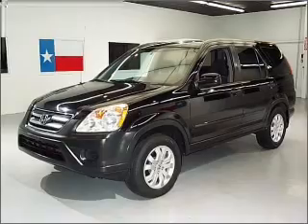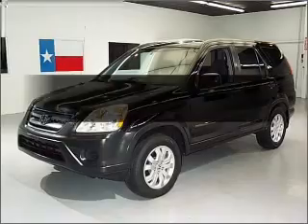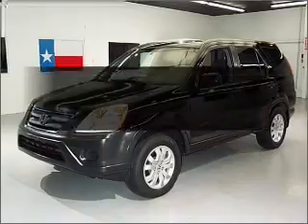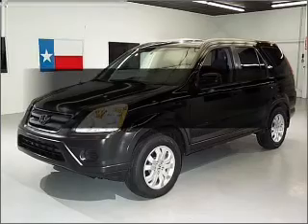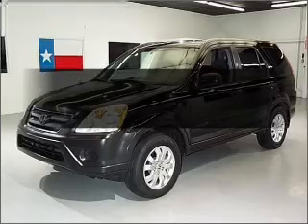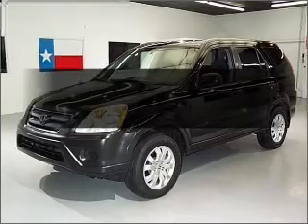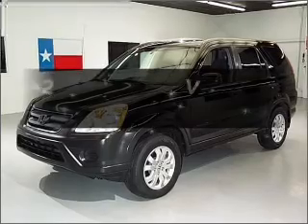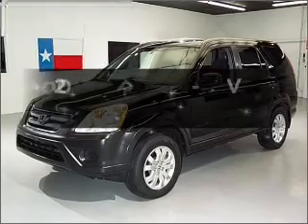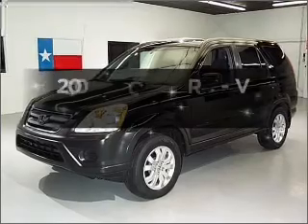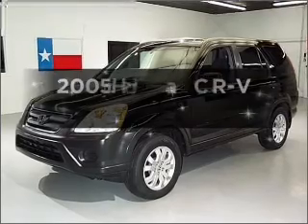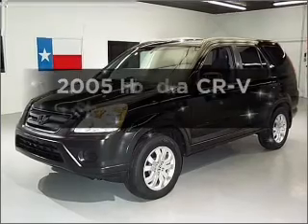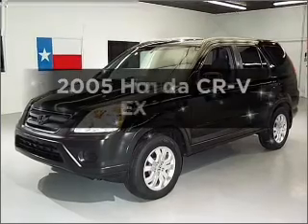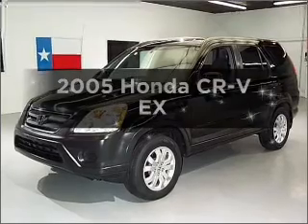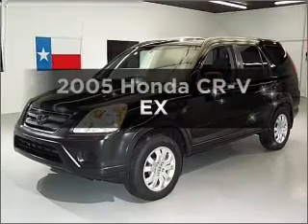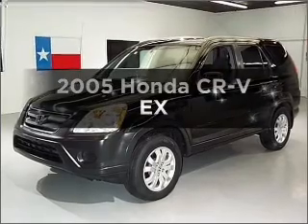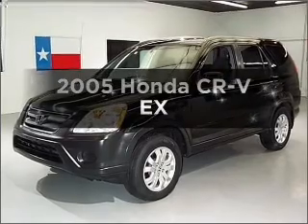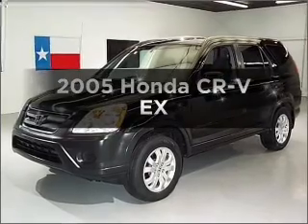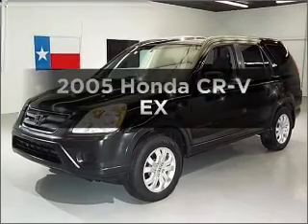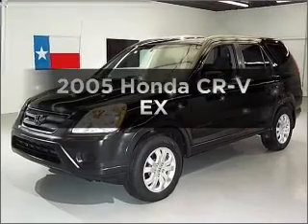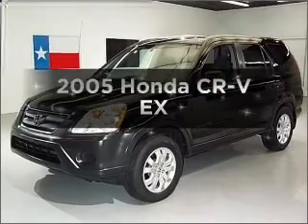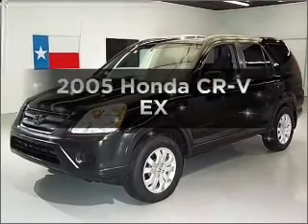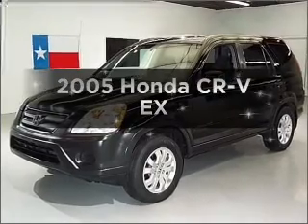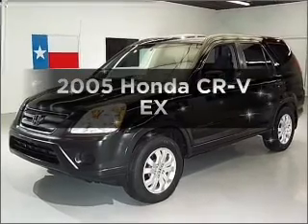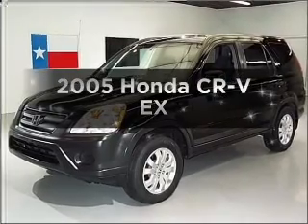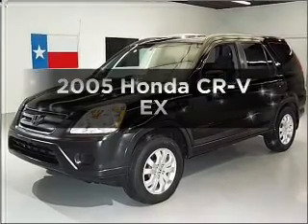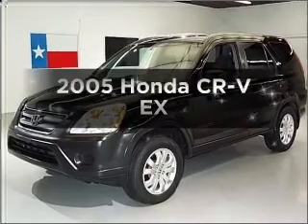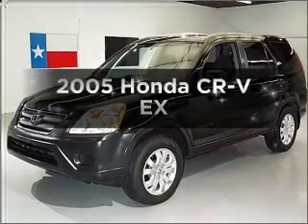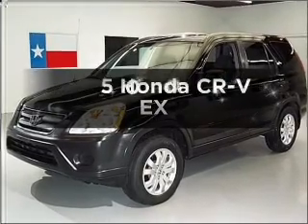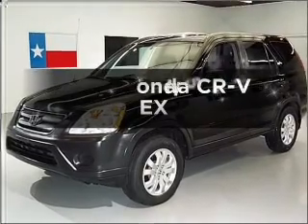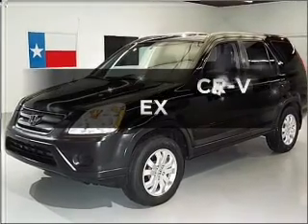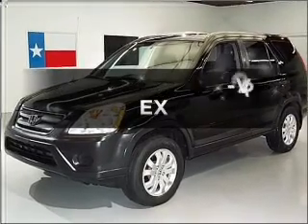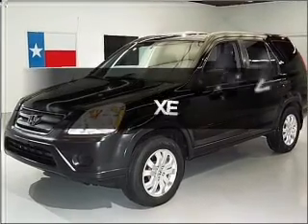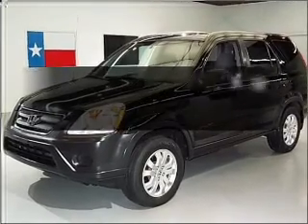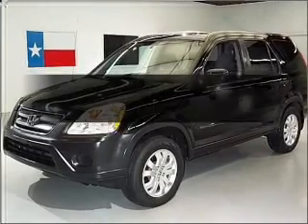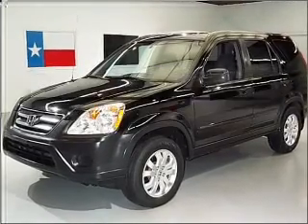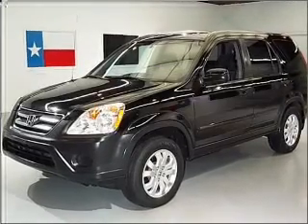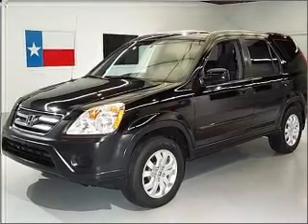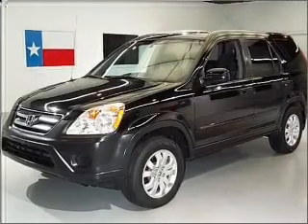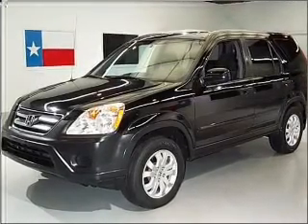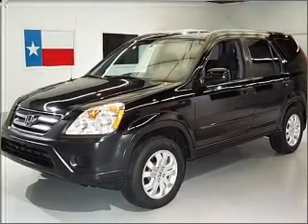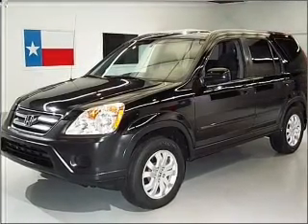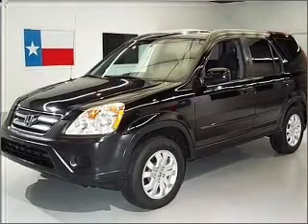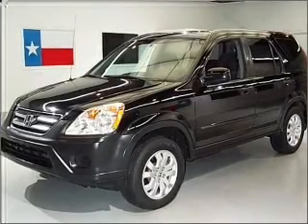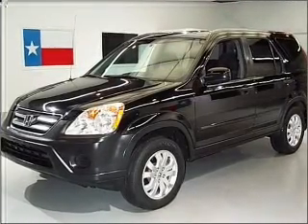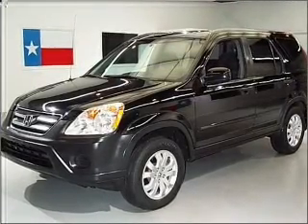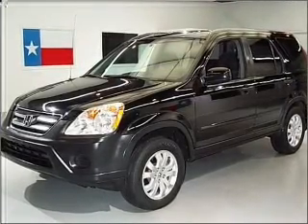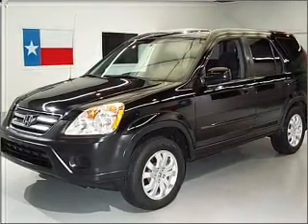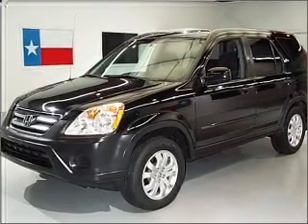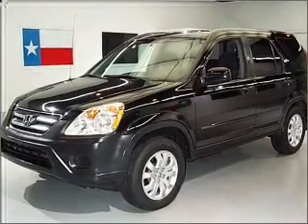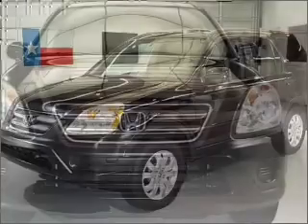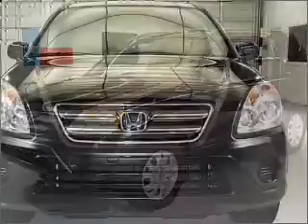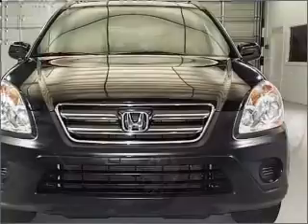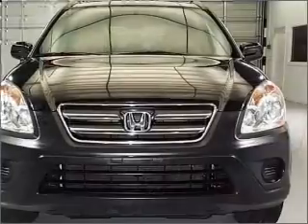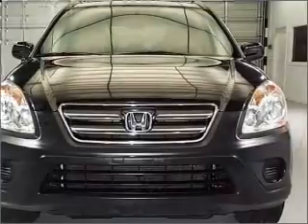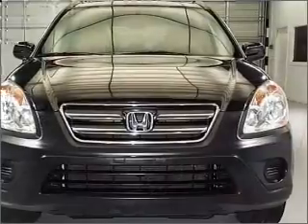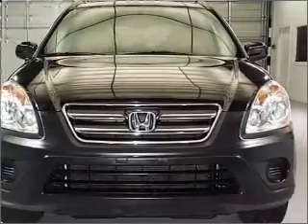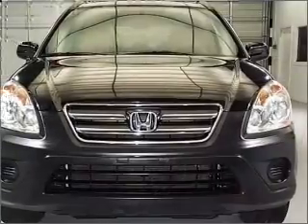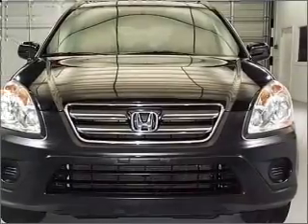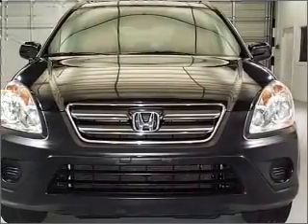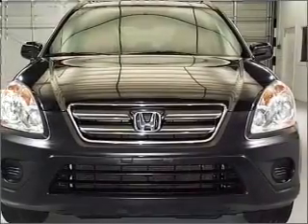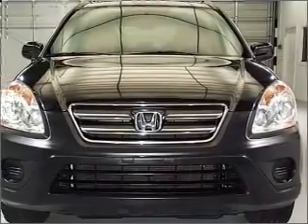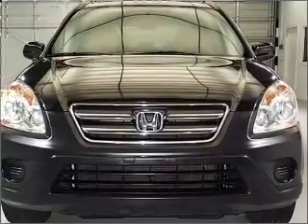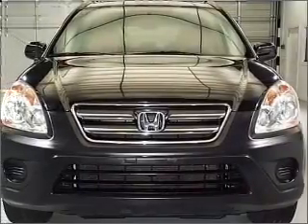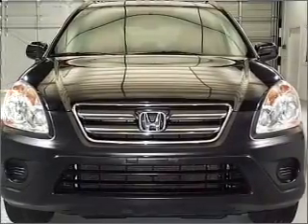Get noticed in this 2005 Honda CR-V. Everything you need under one roof with this great vehicle.